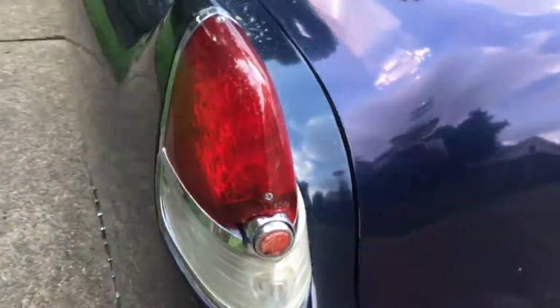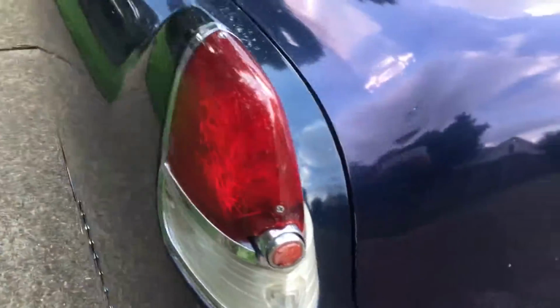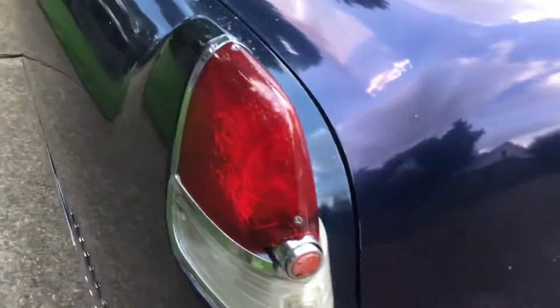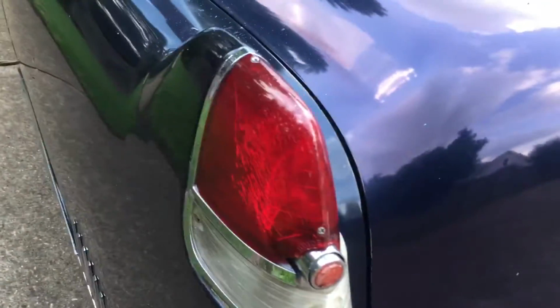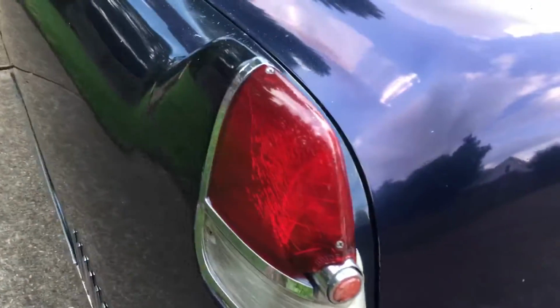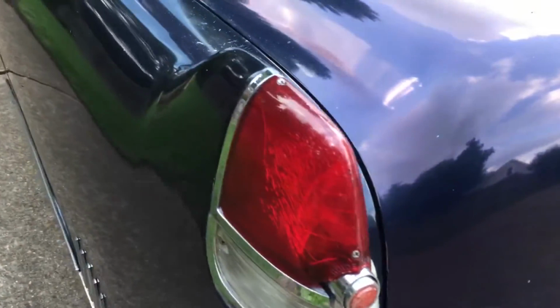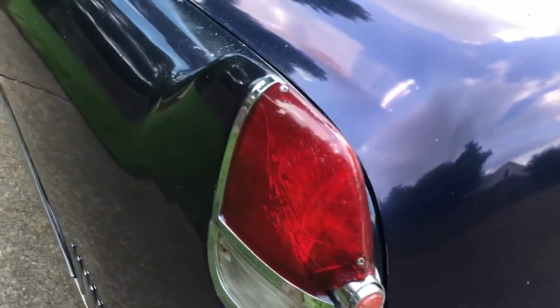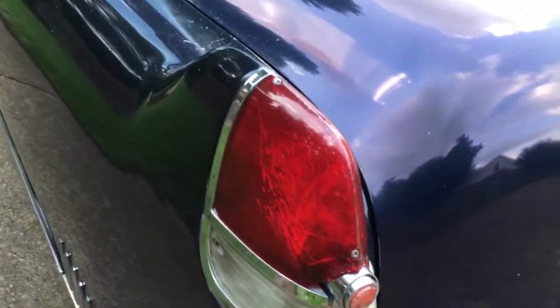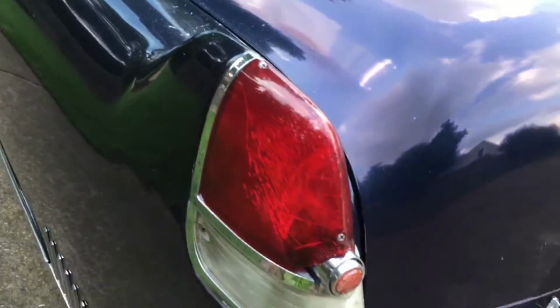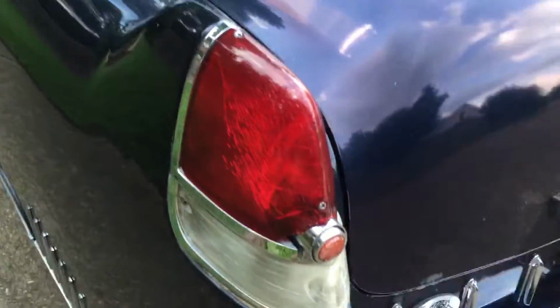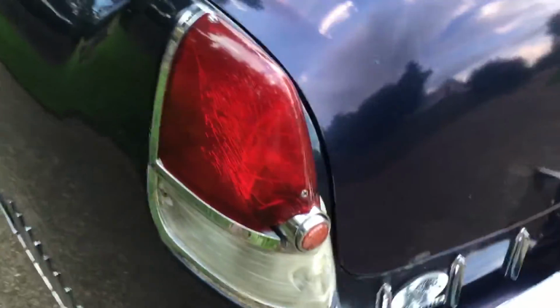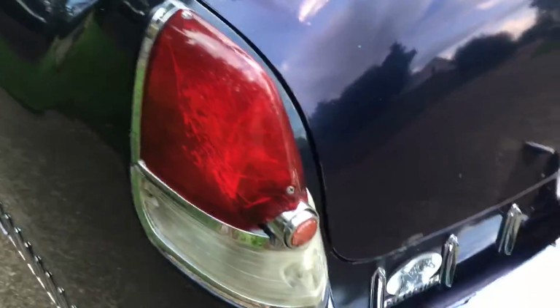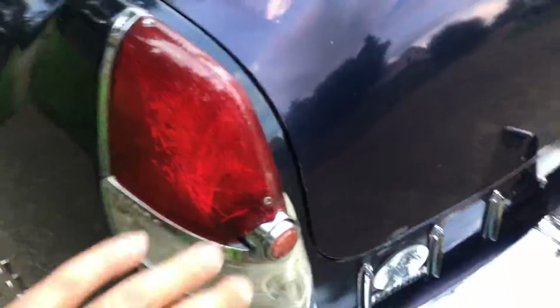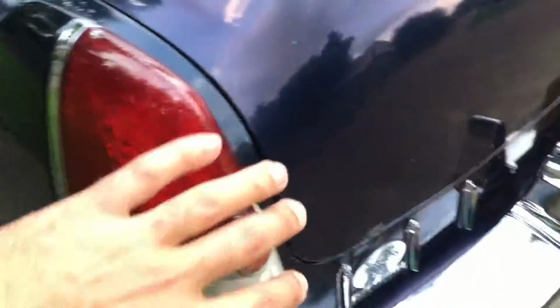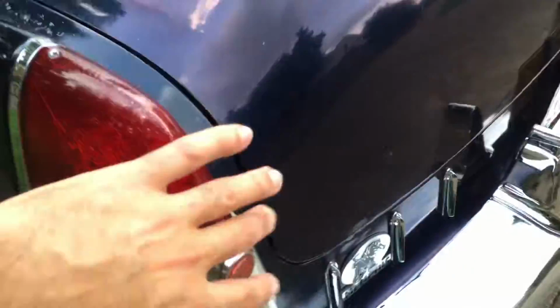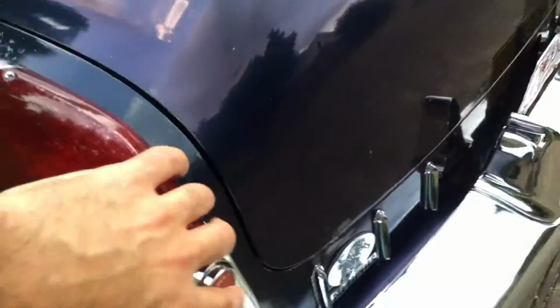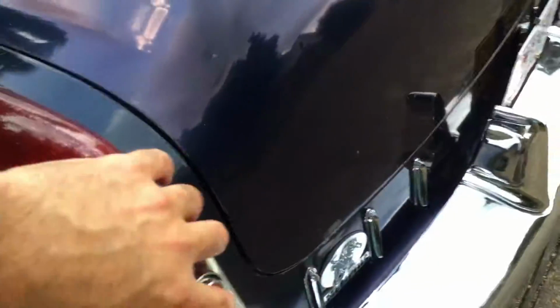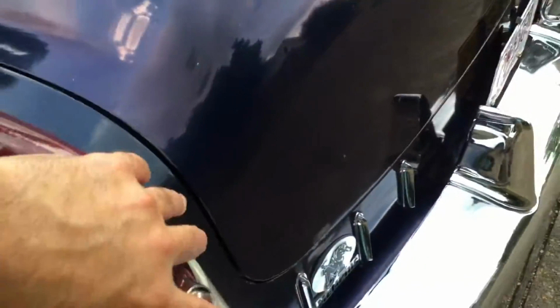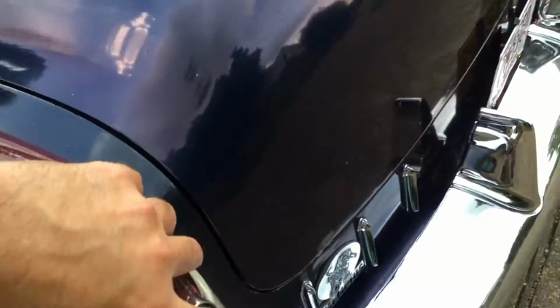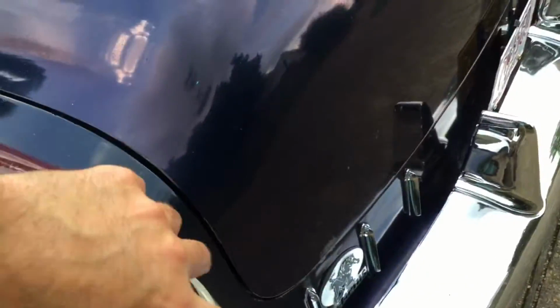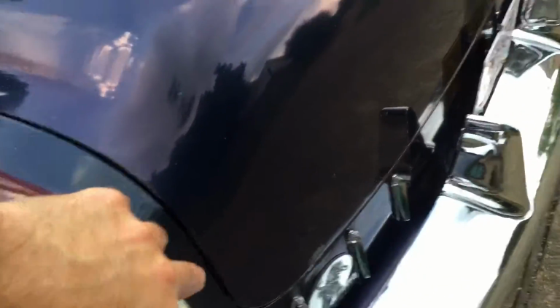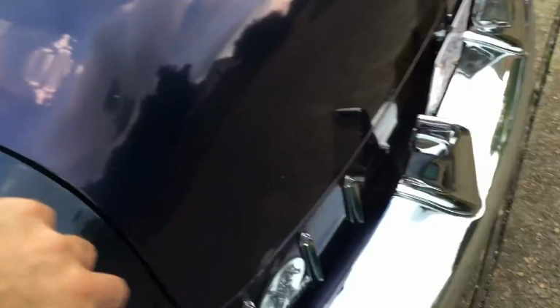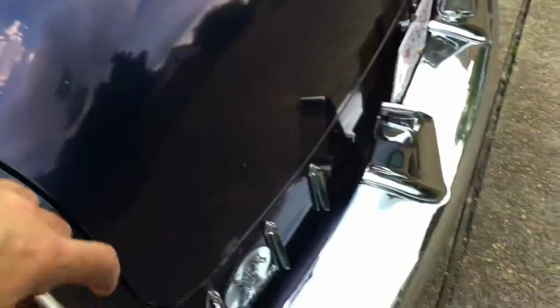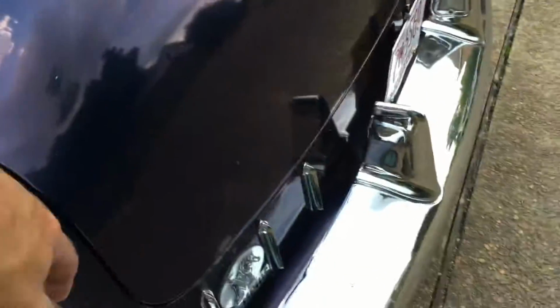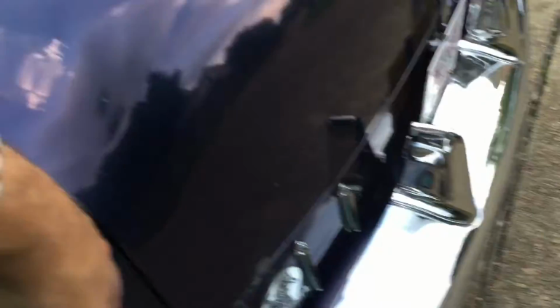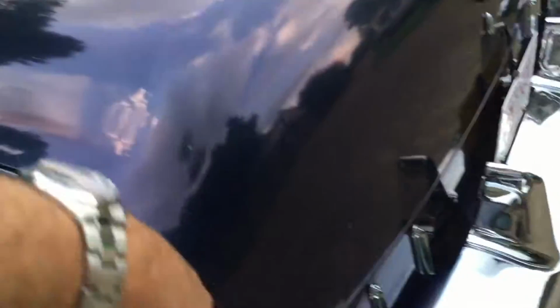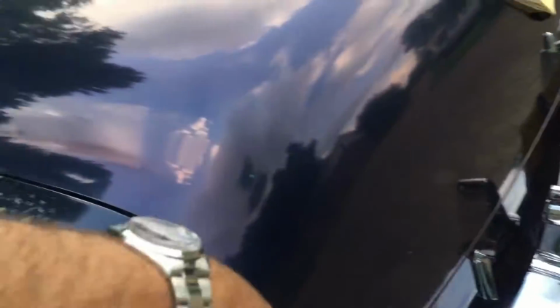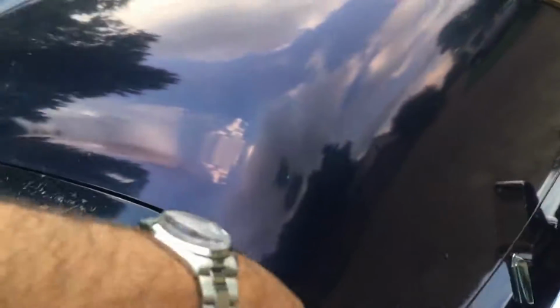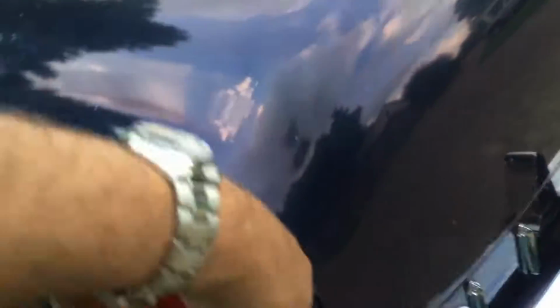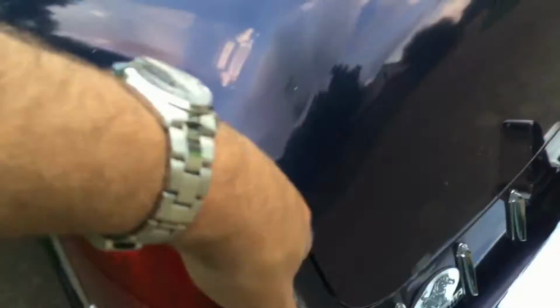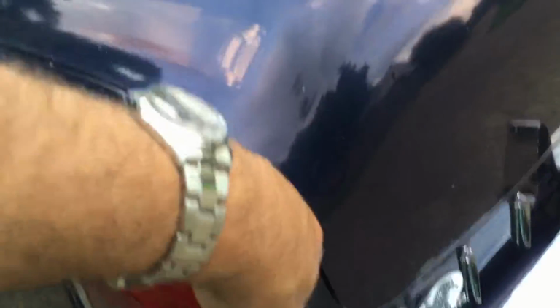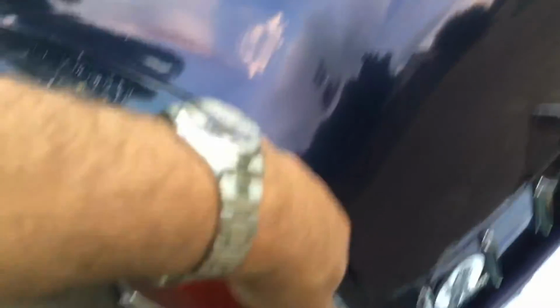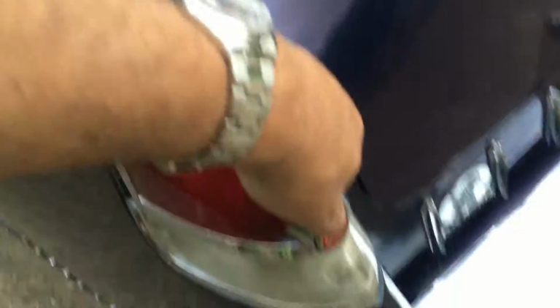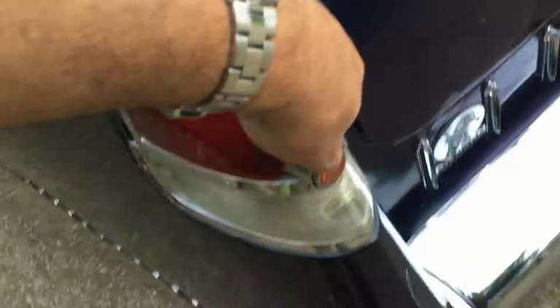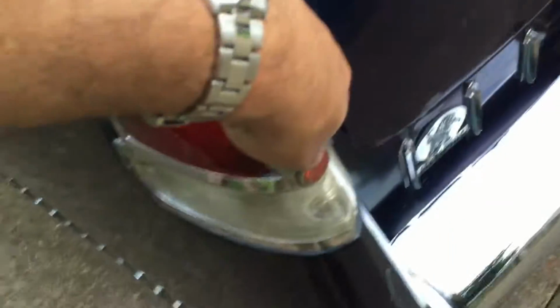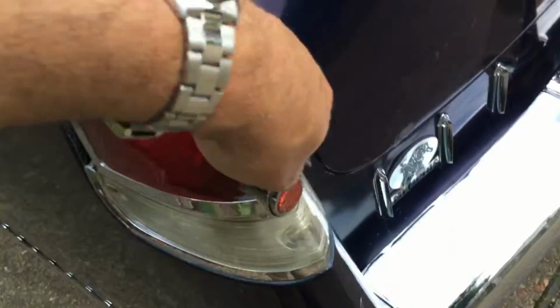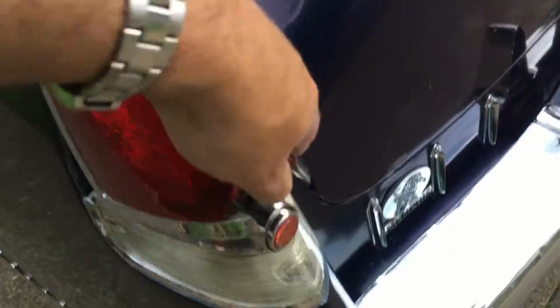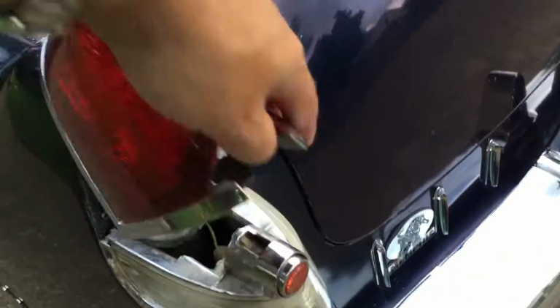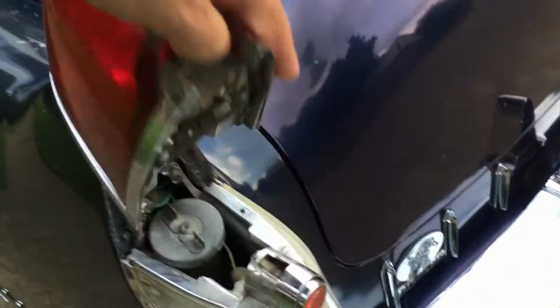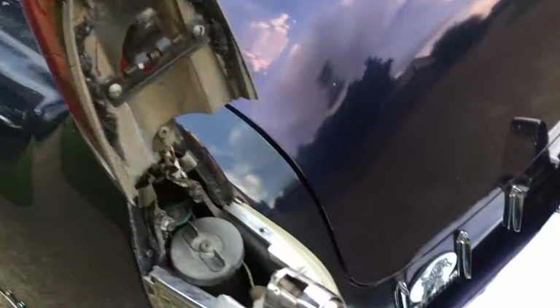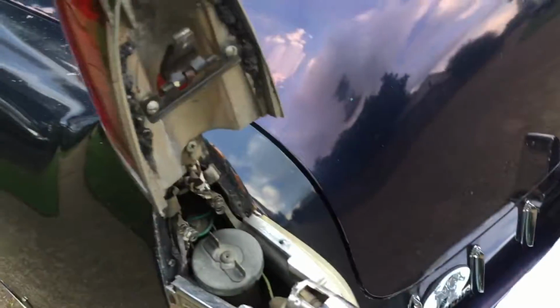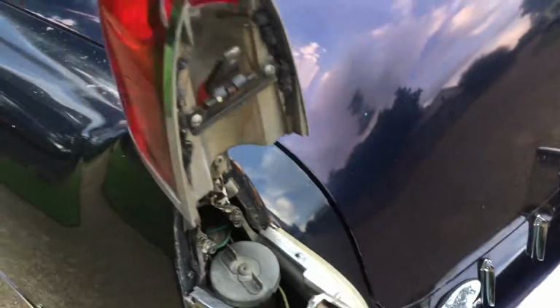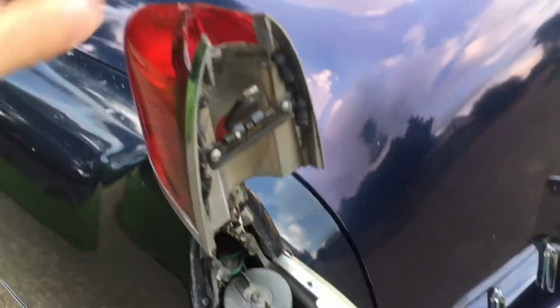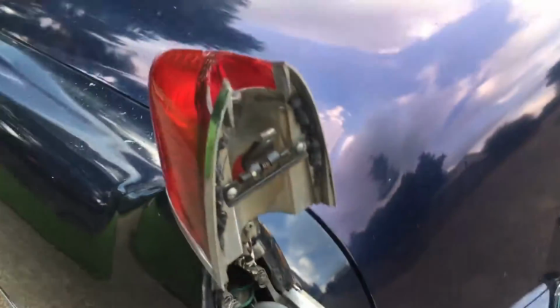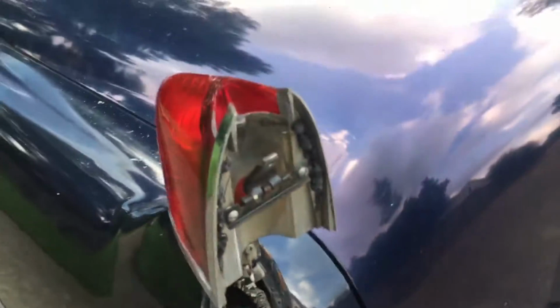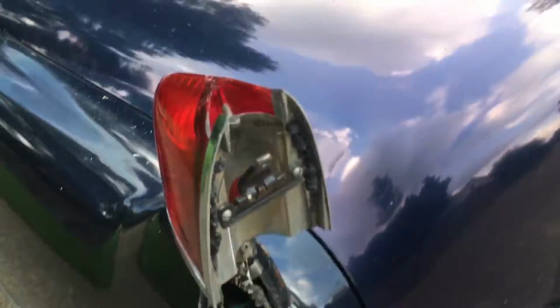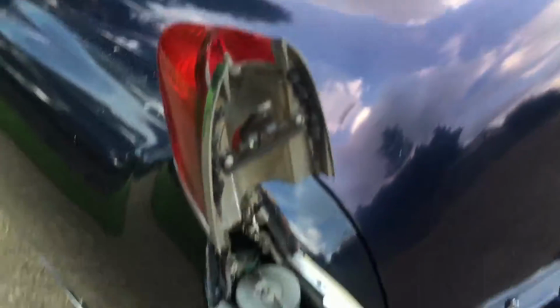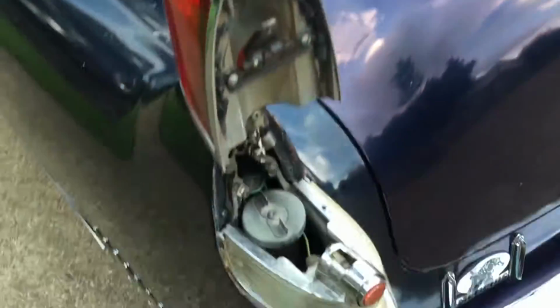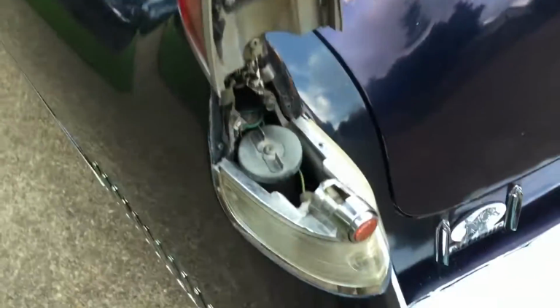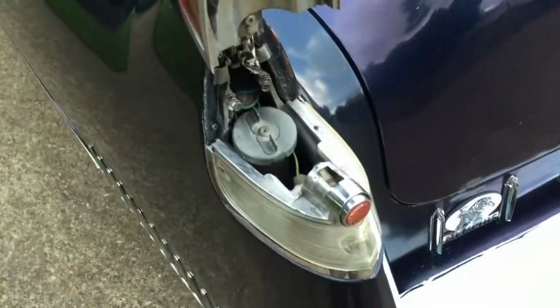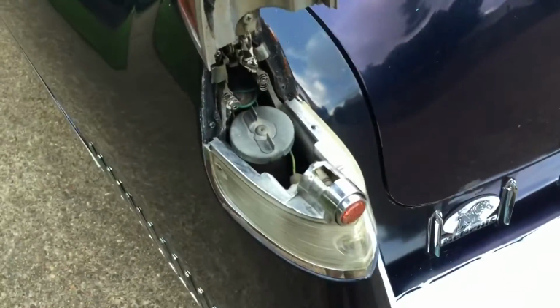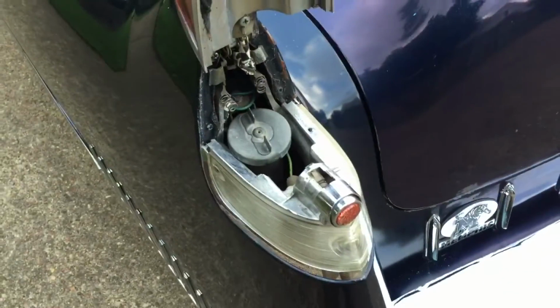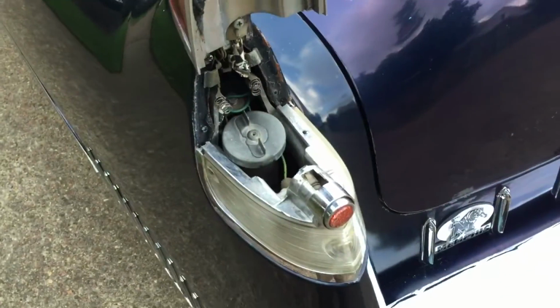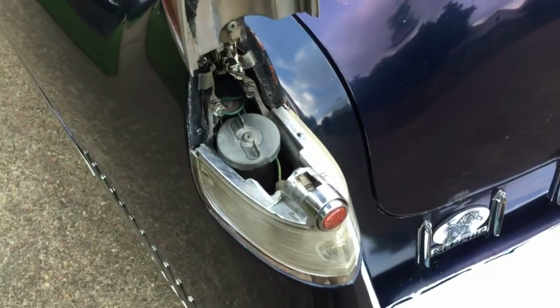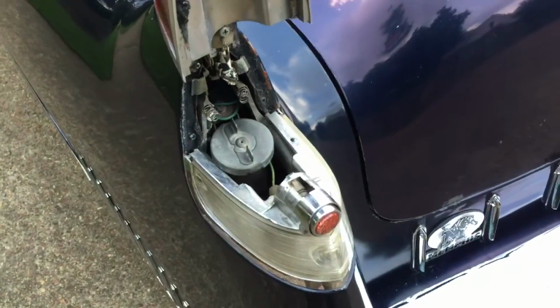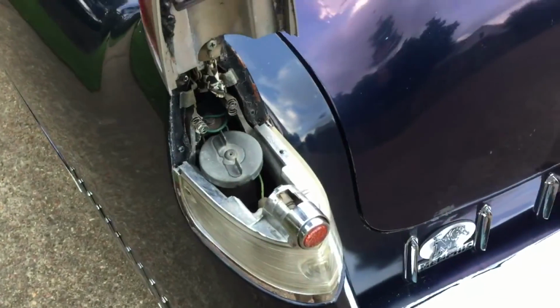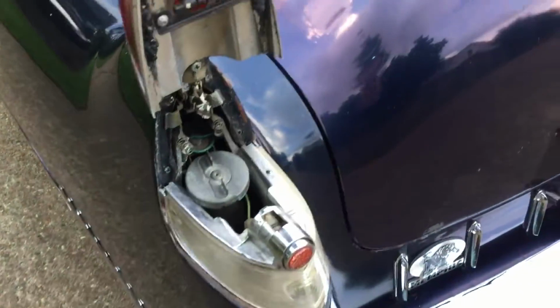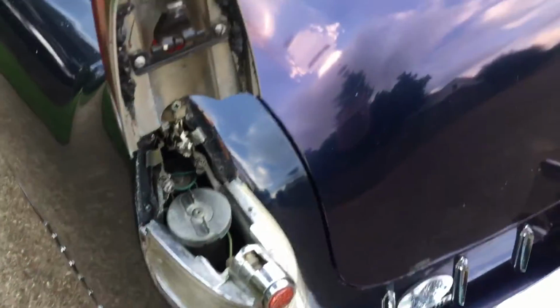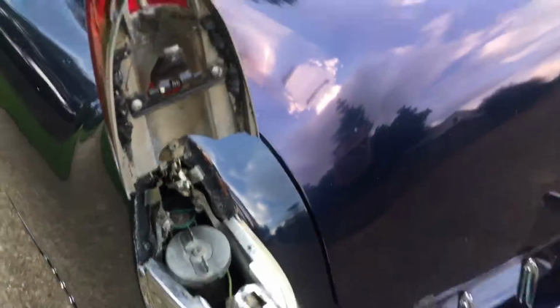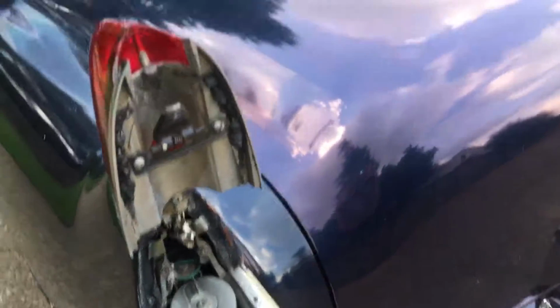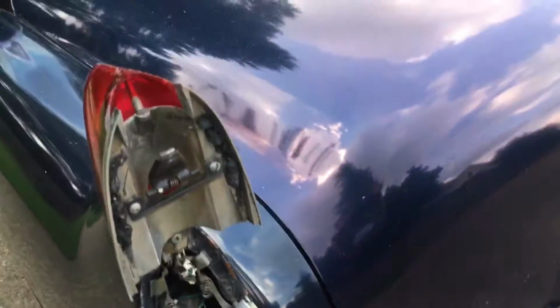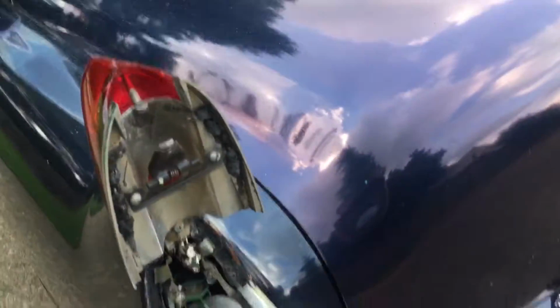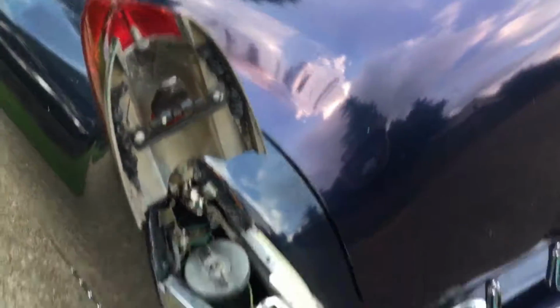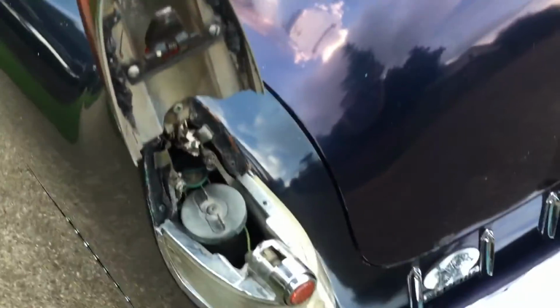This taillight opens like it should for the gas.